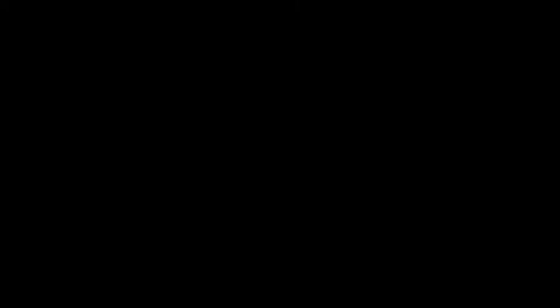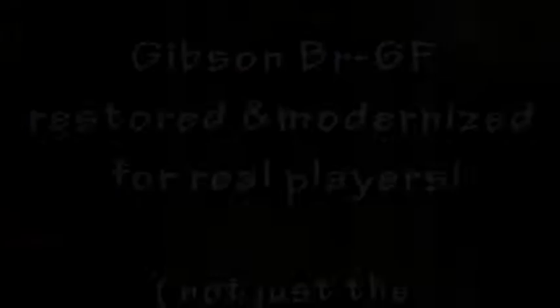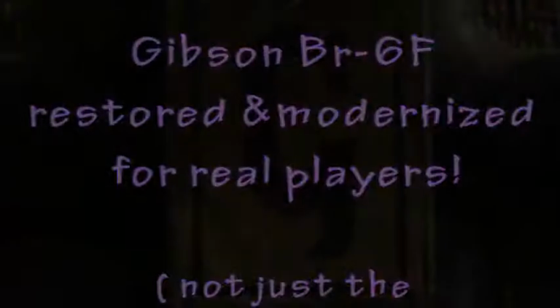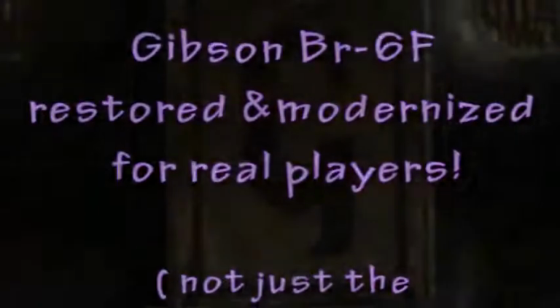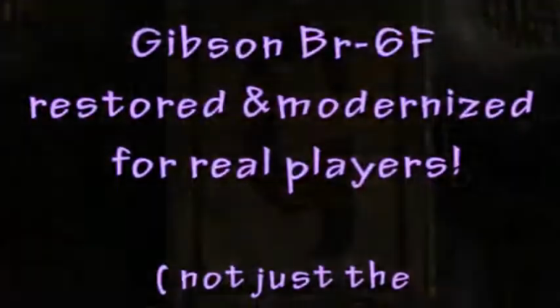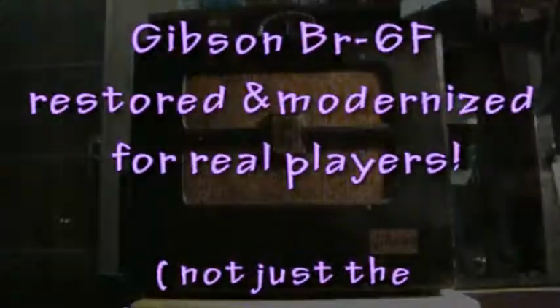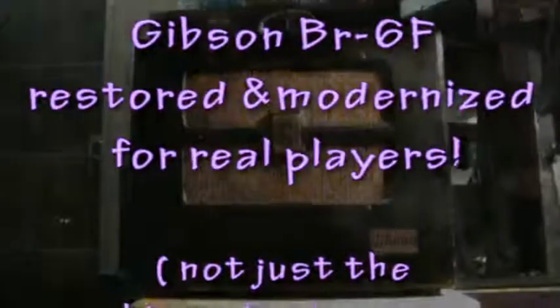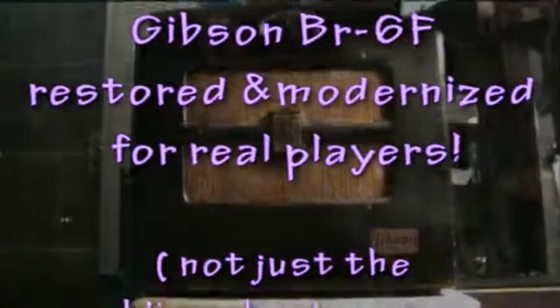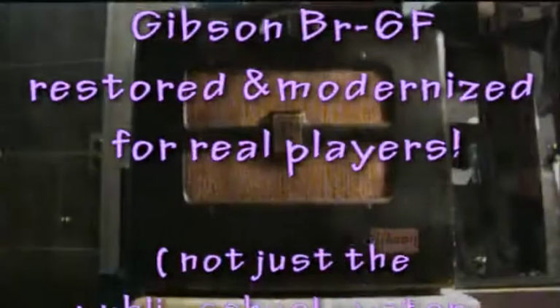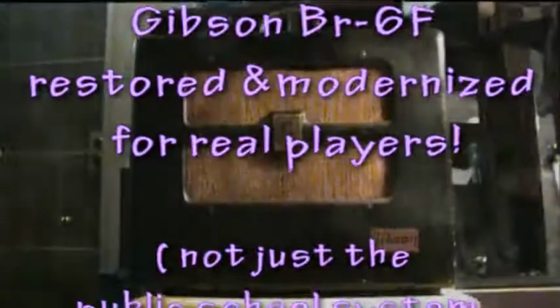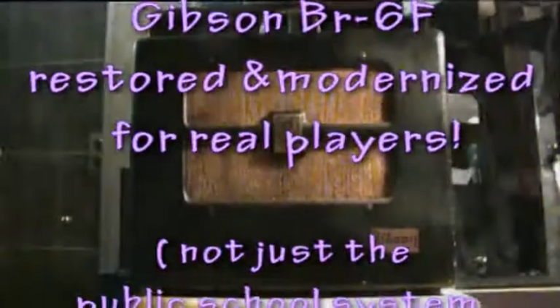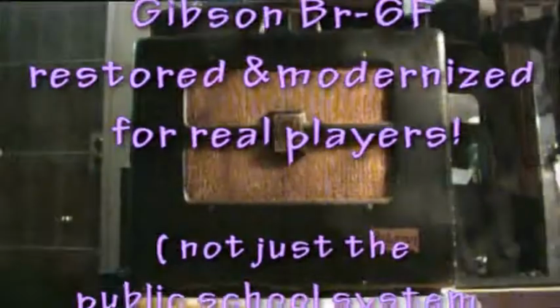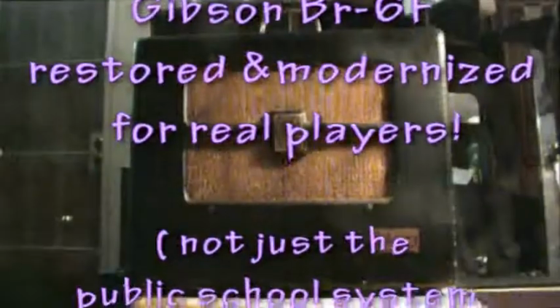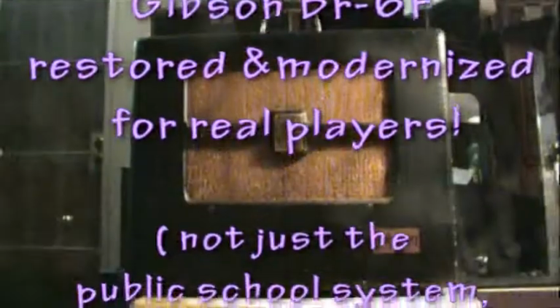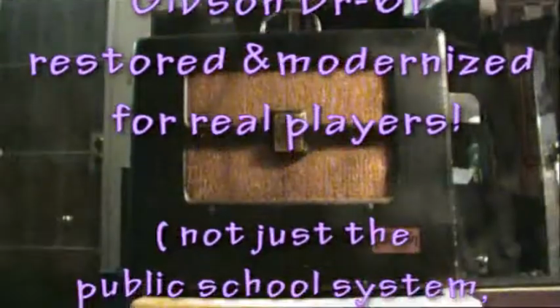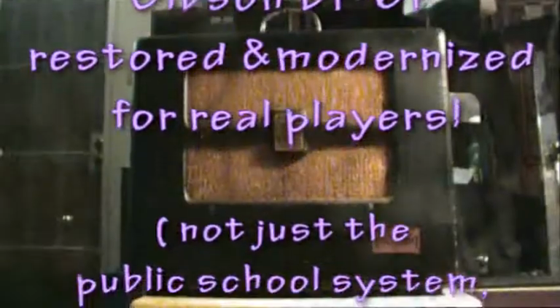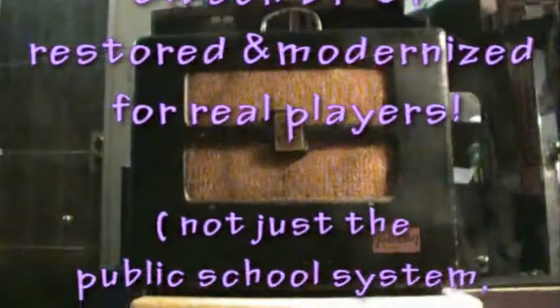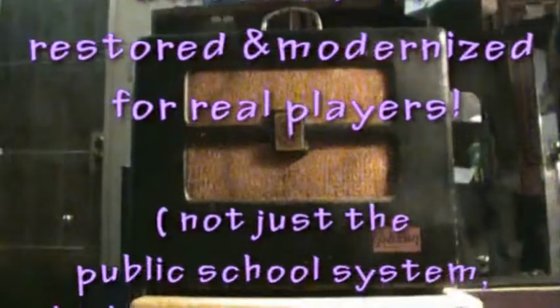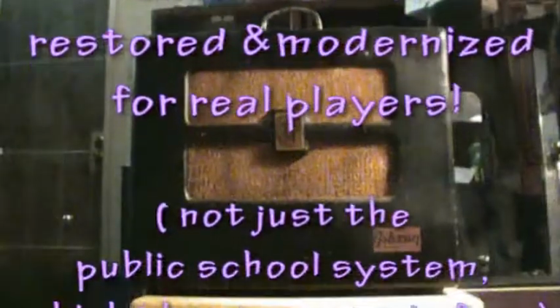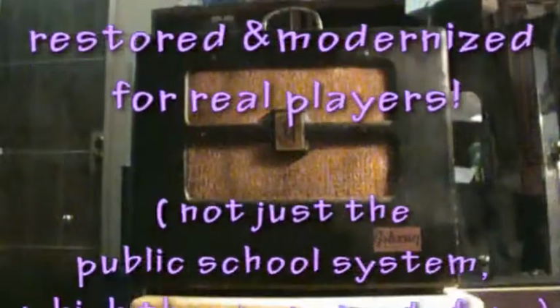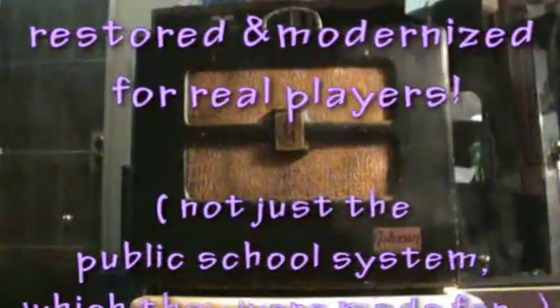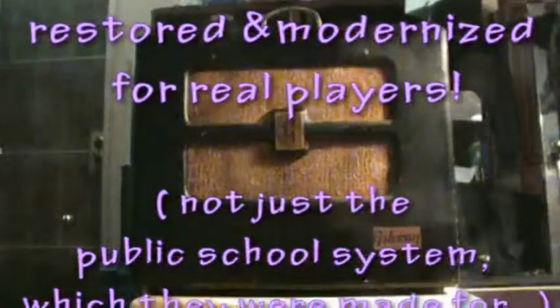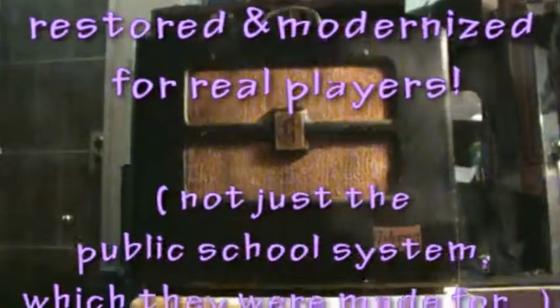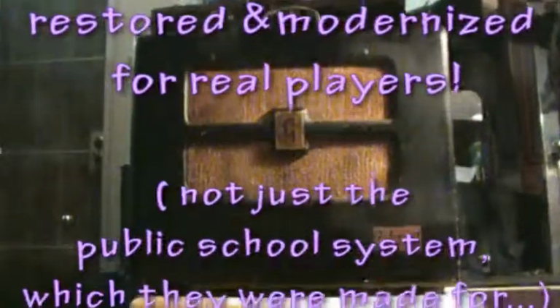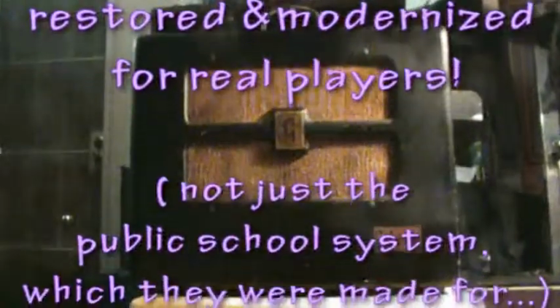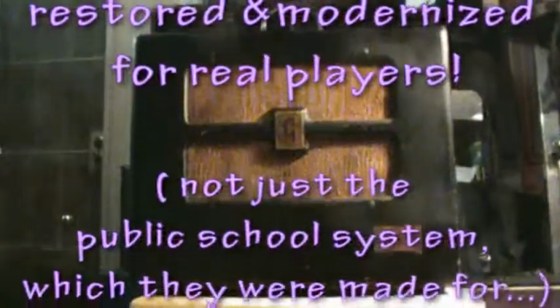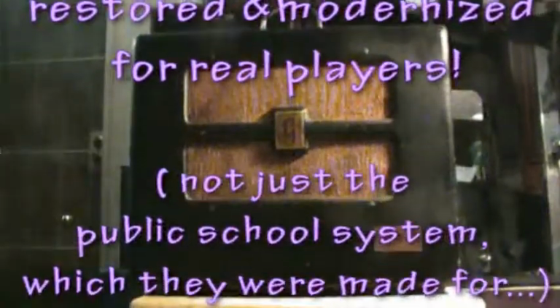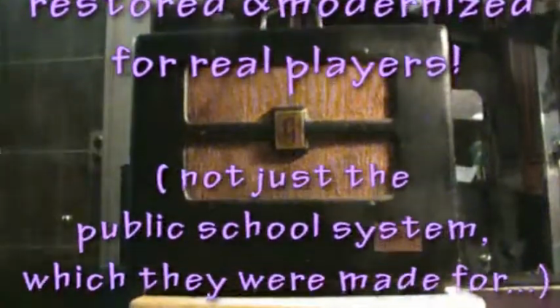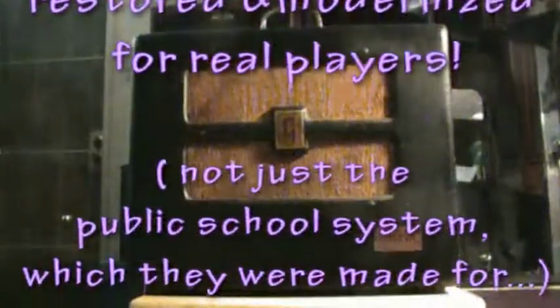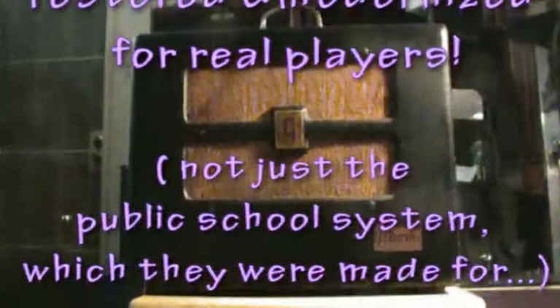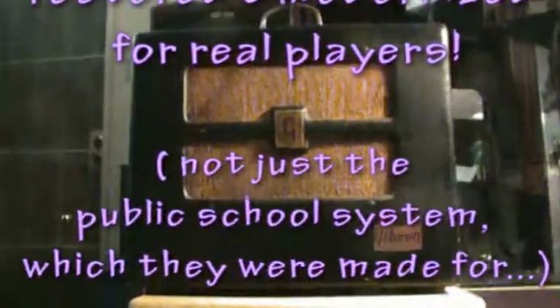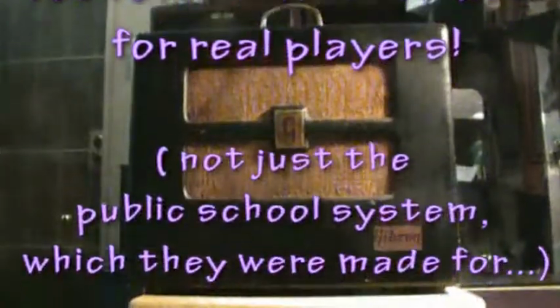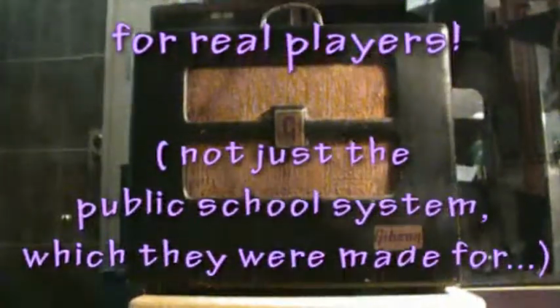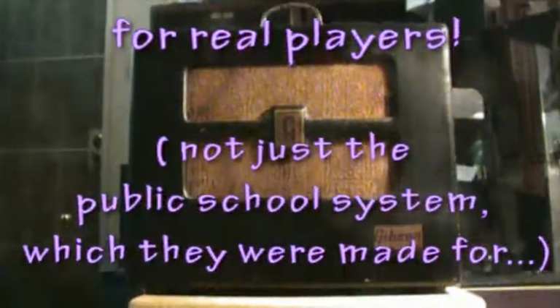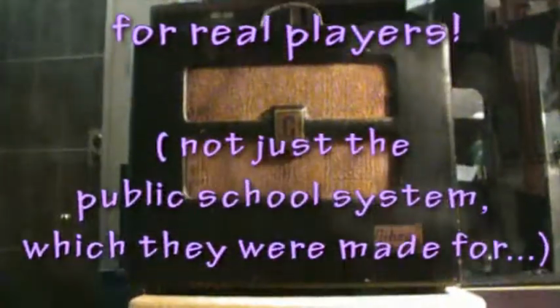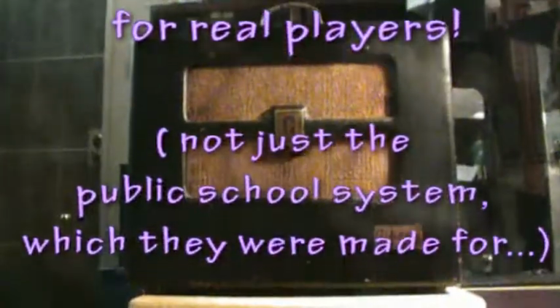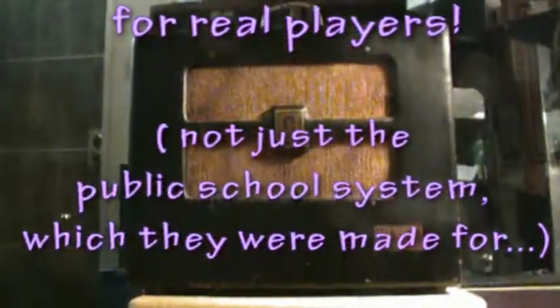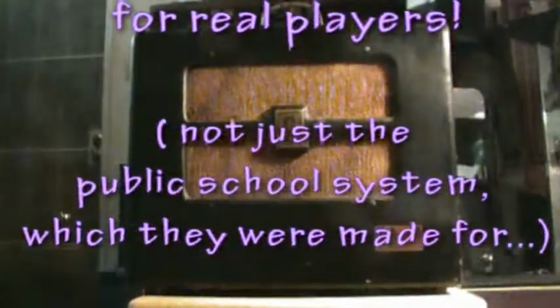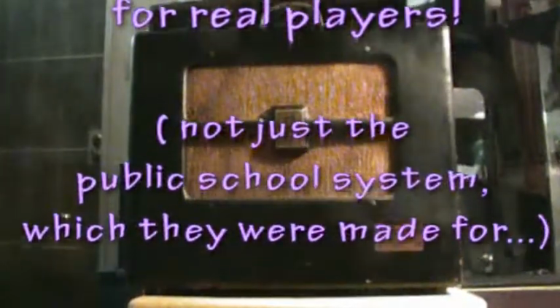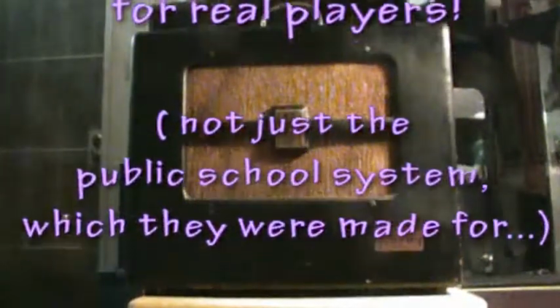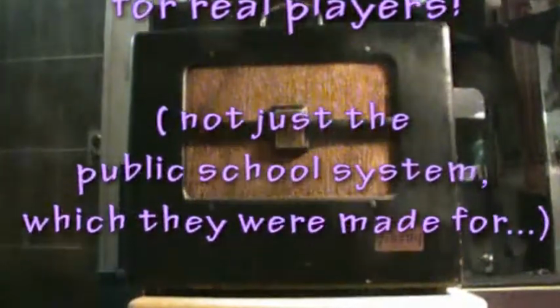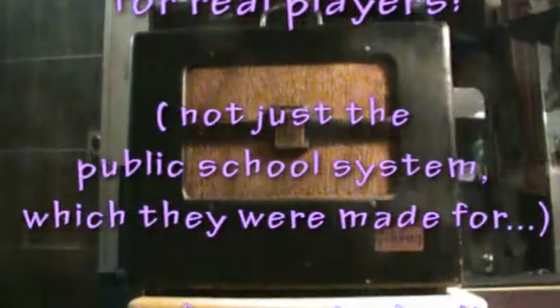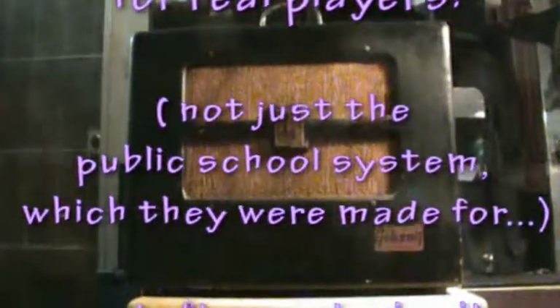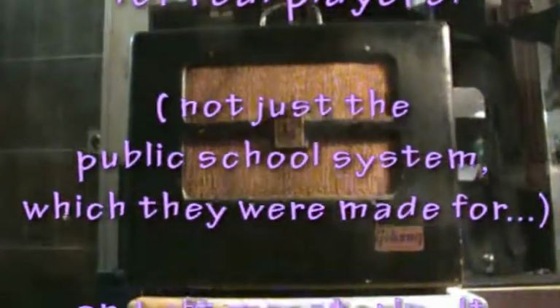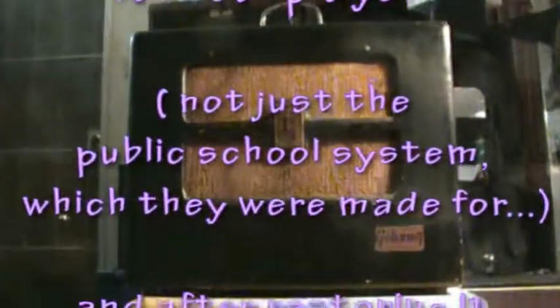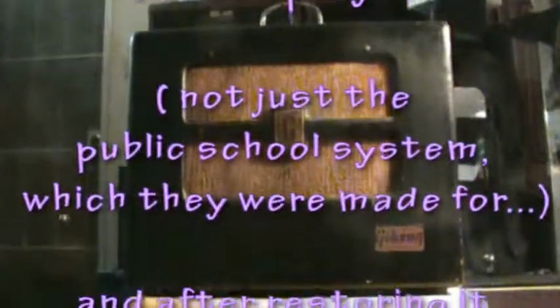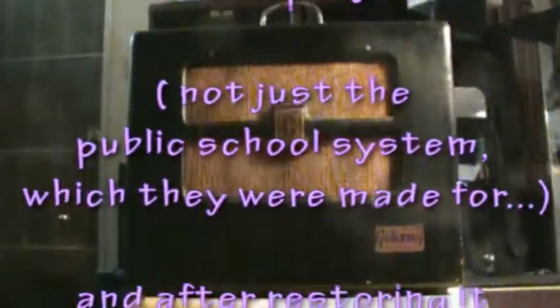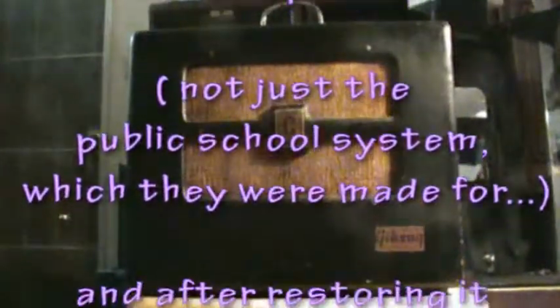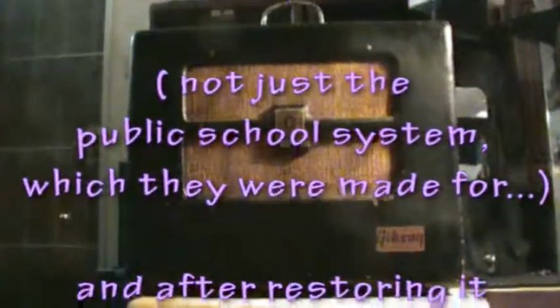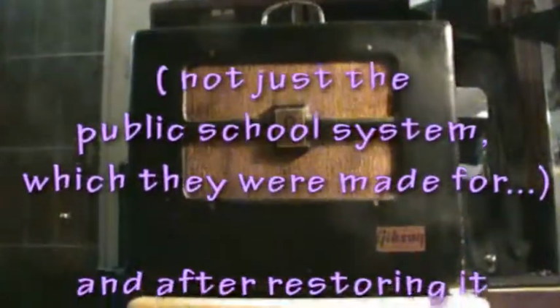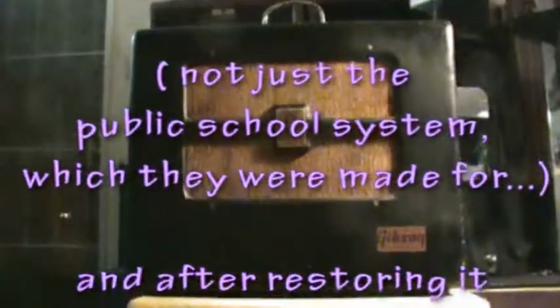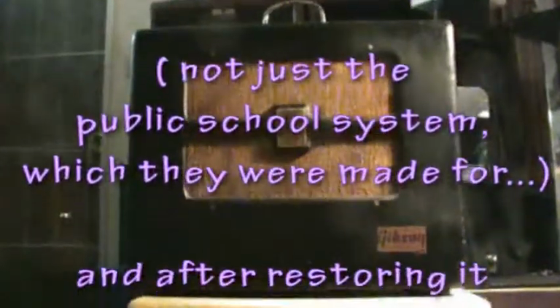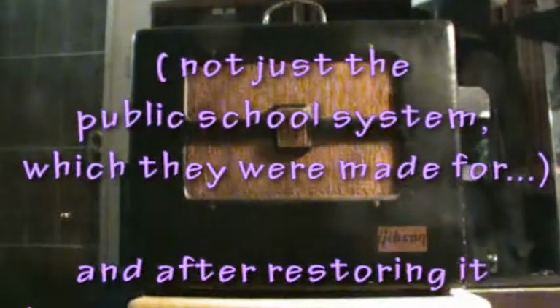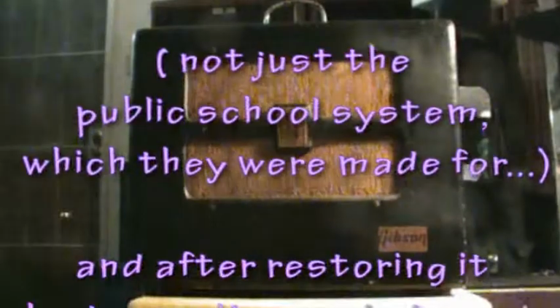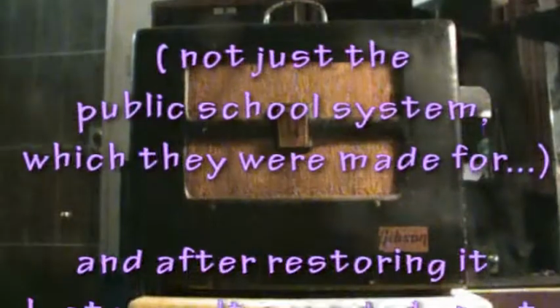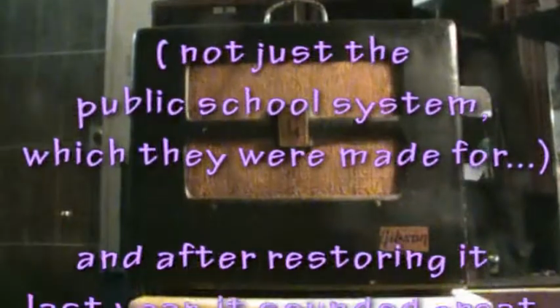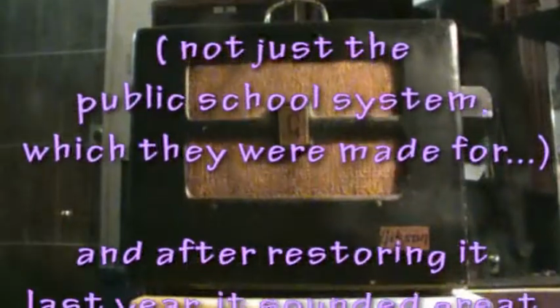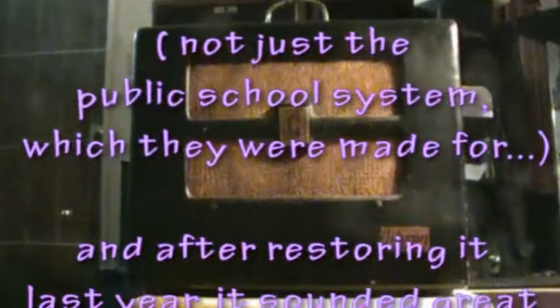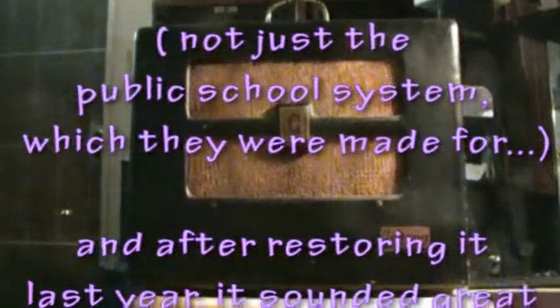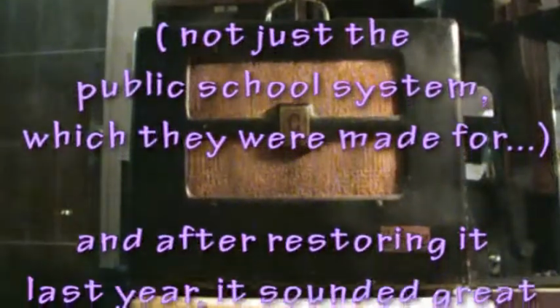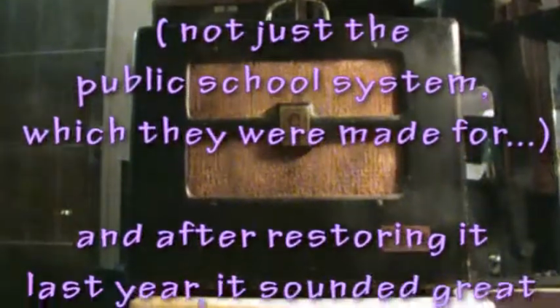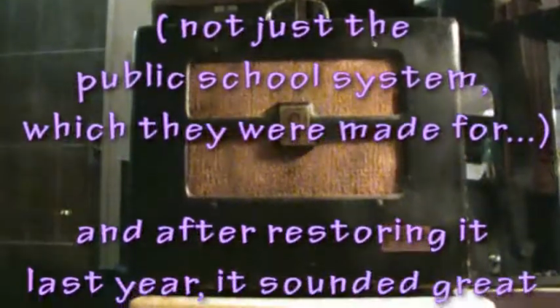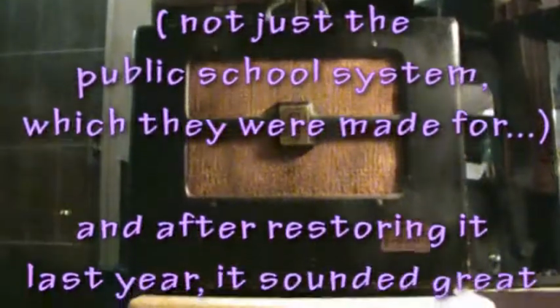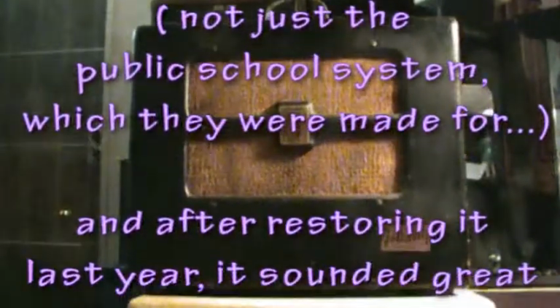Gibson BR-6F — restored and modernized for real players, not just the public school system.